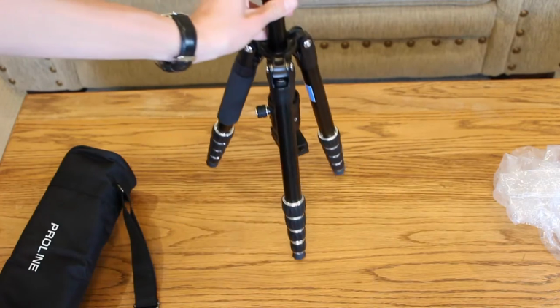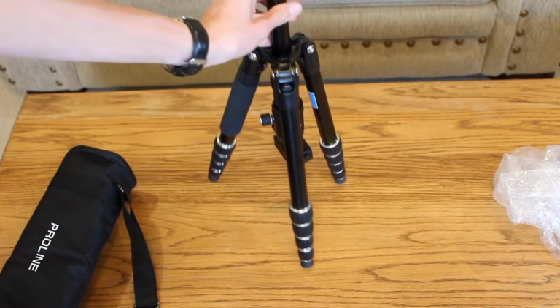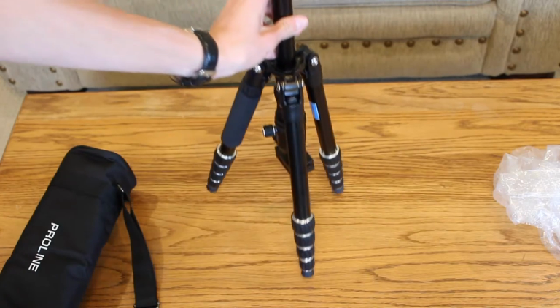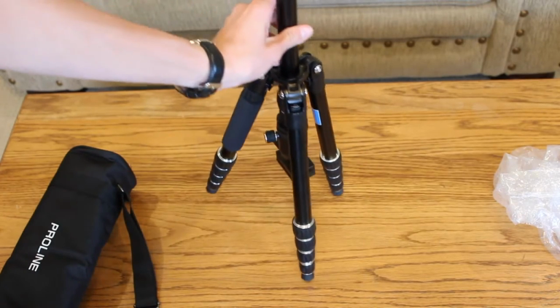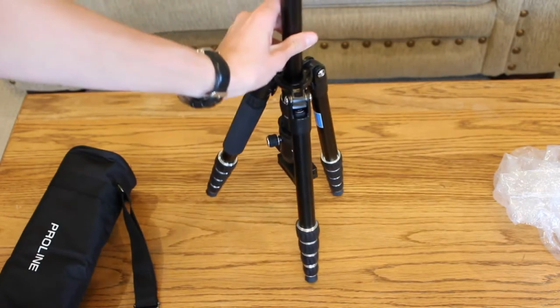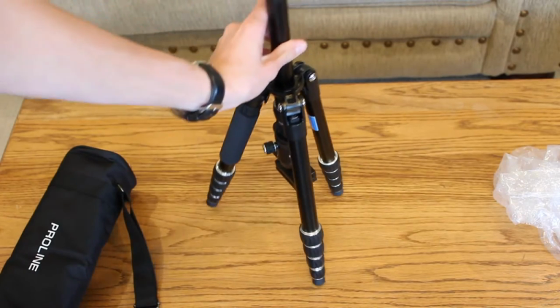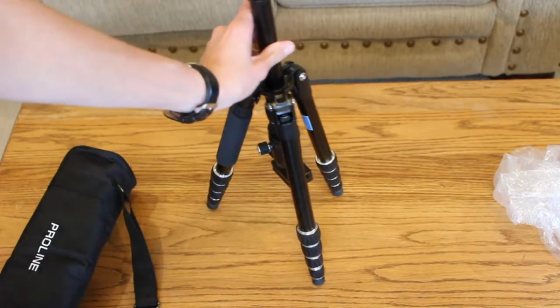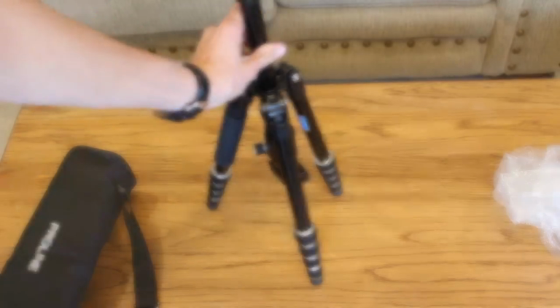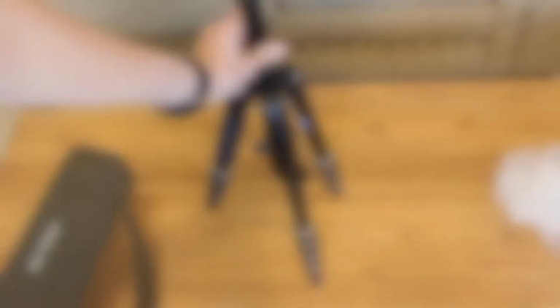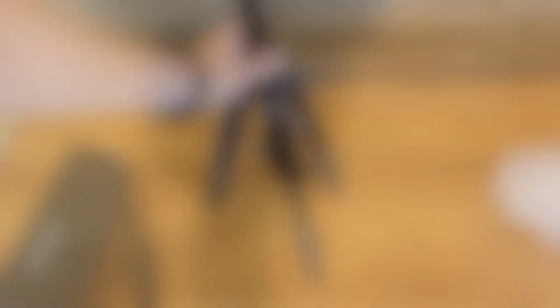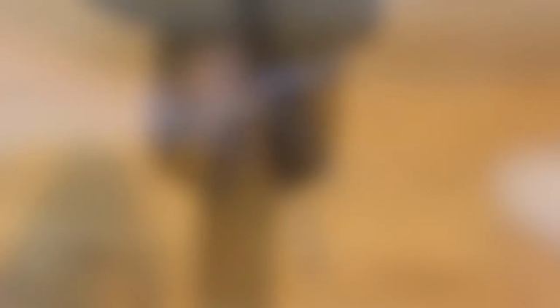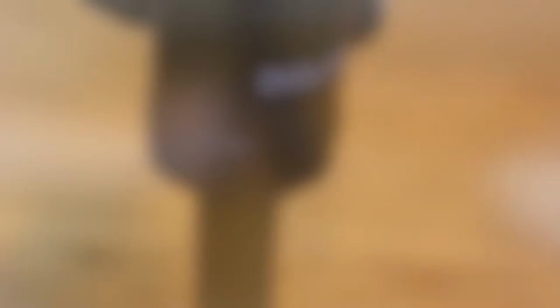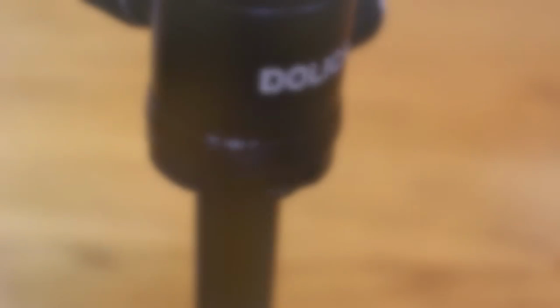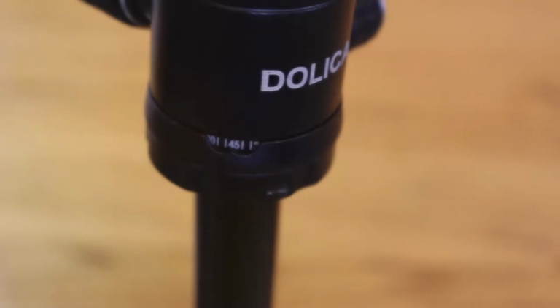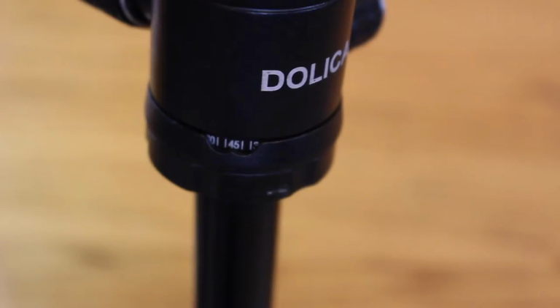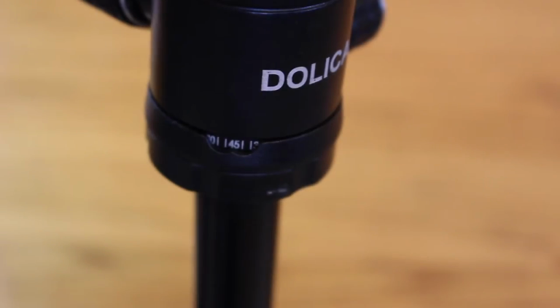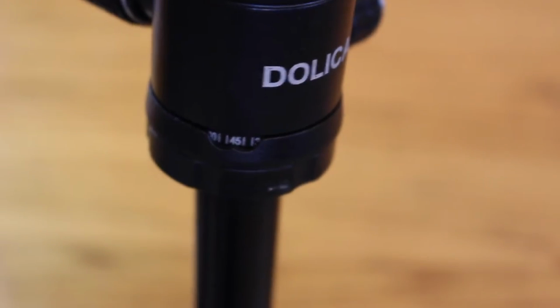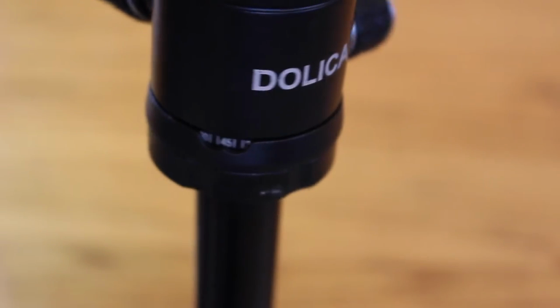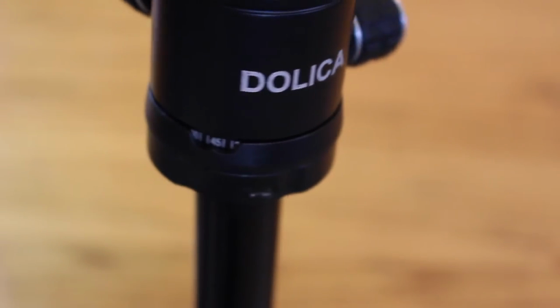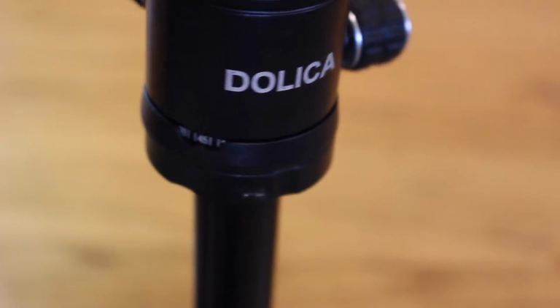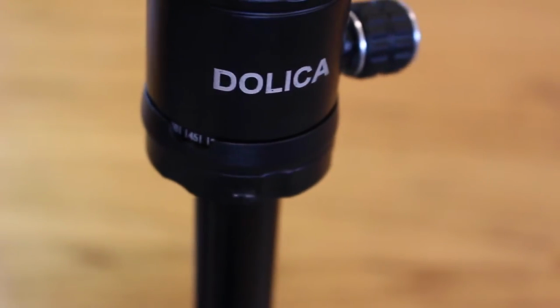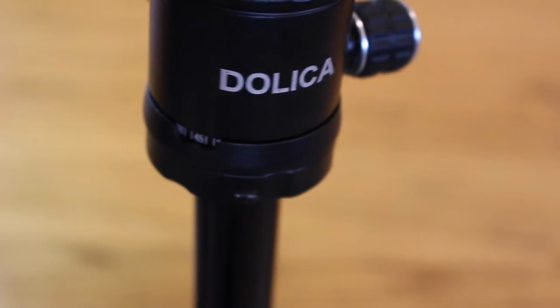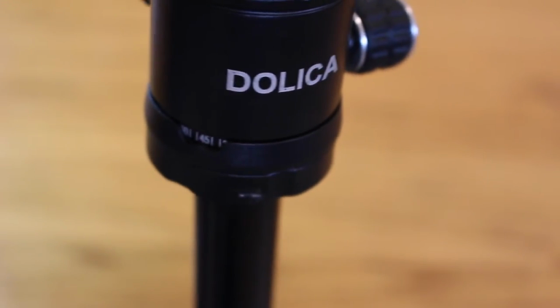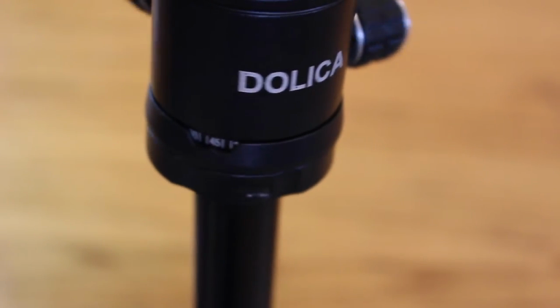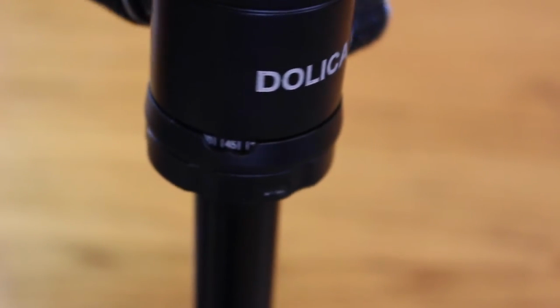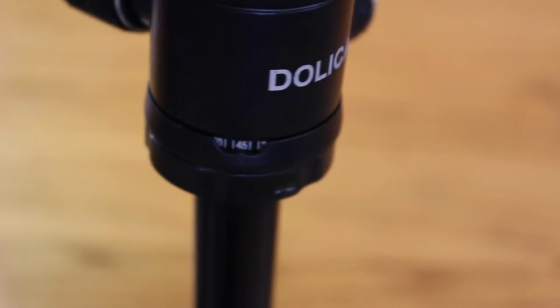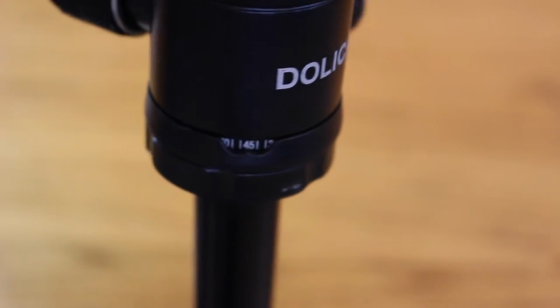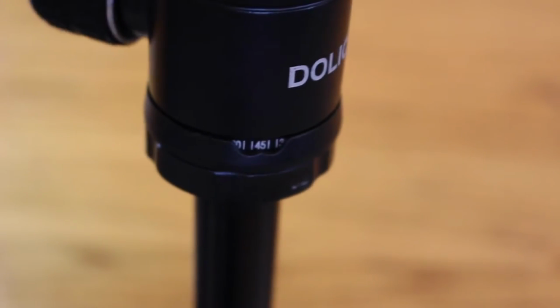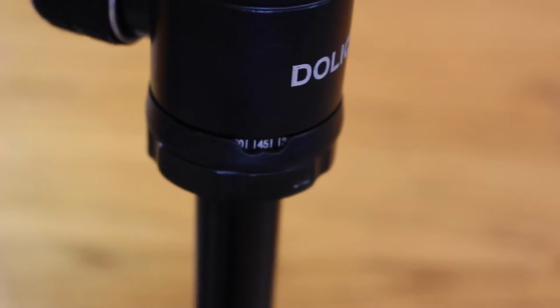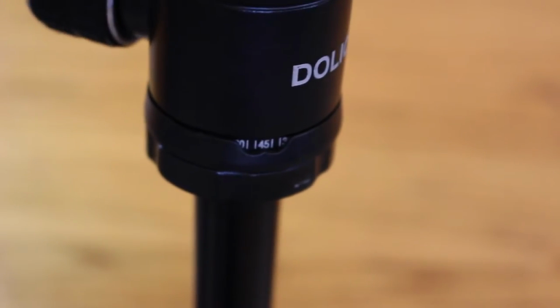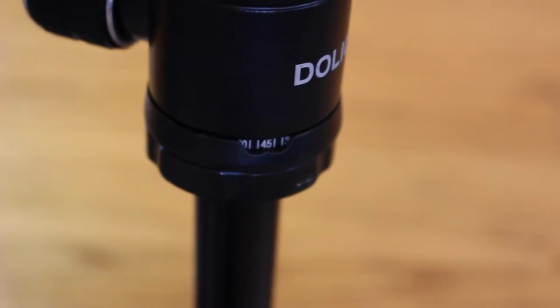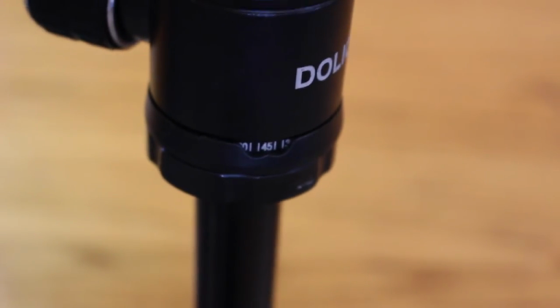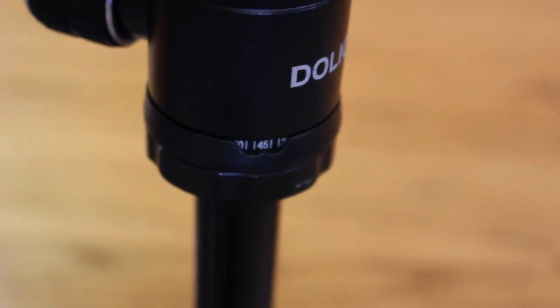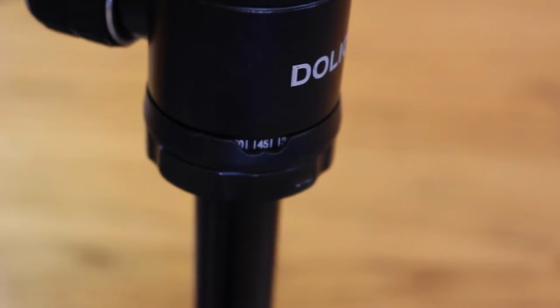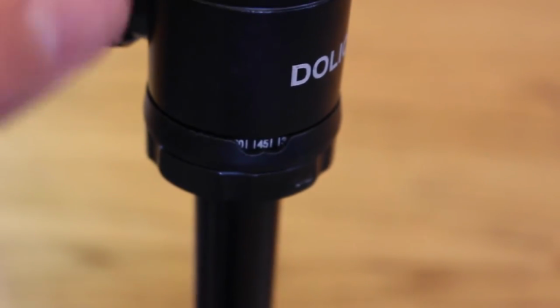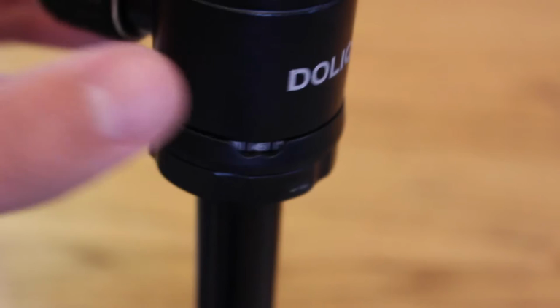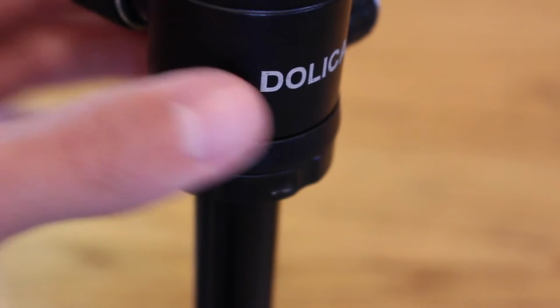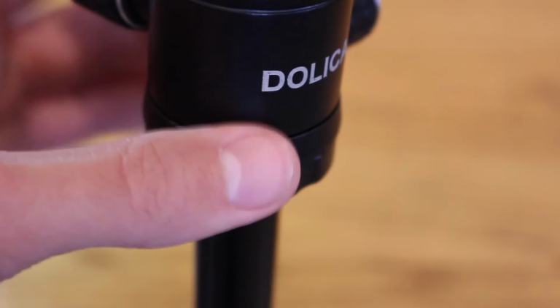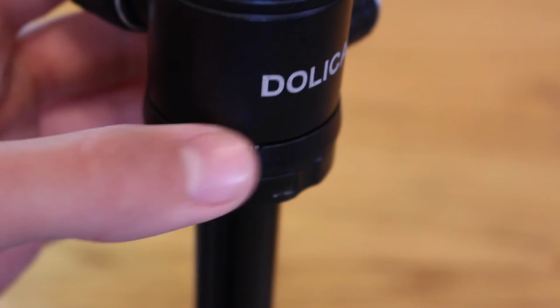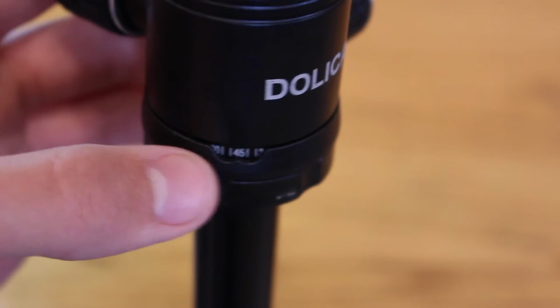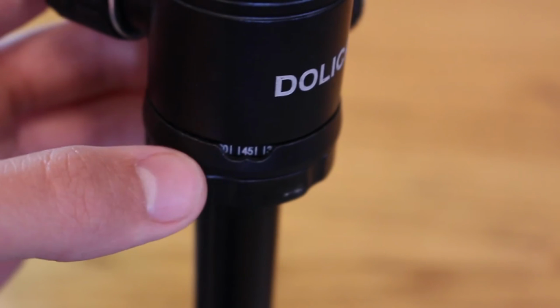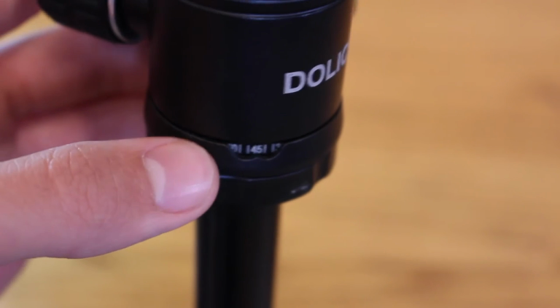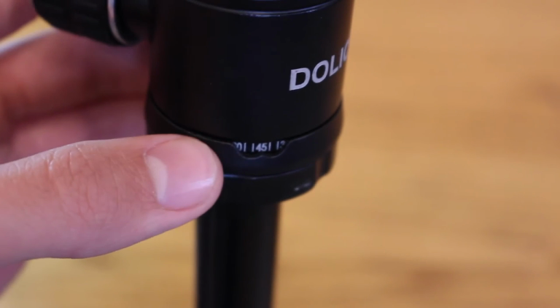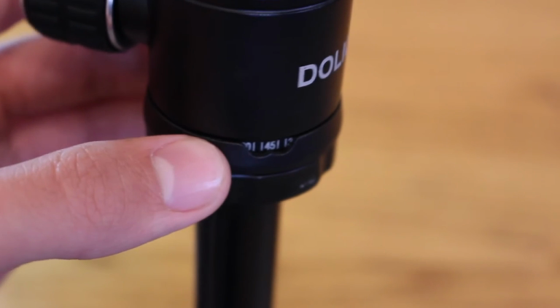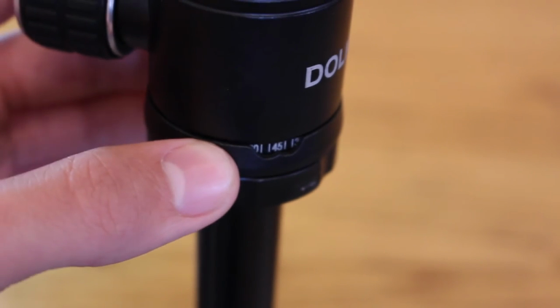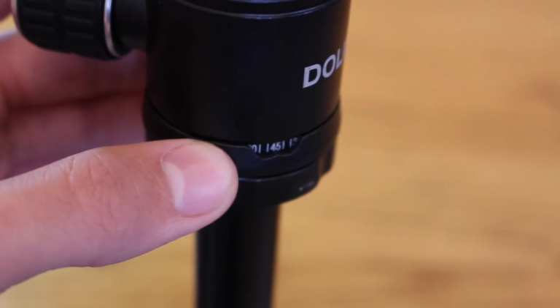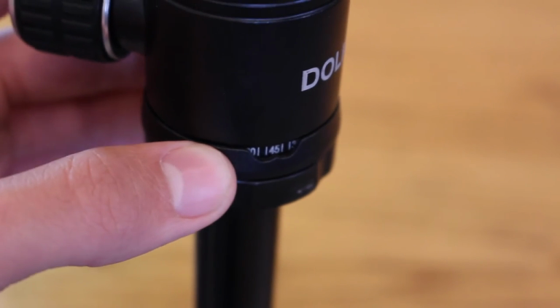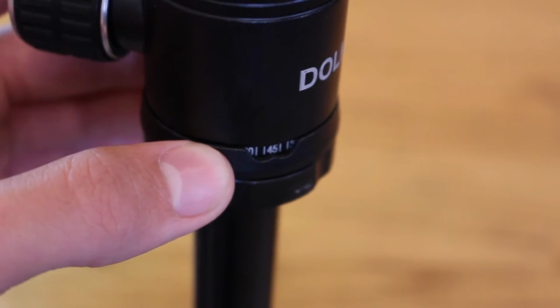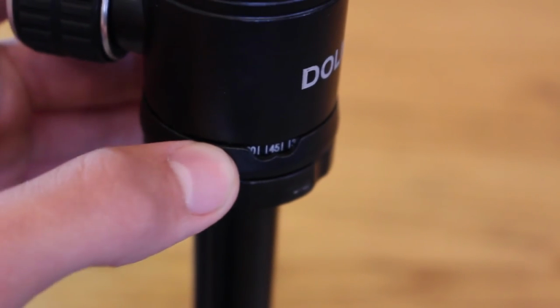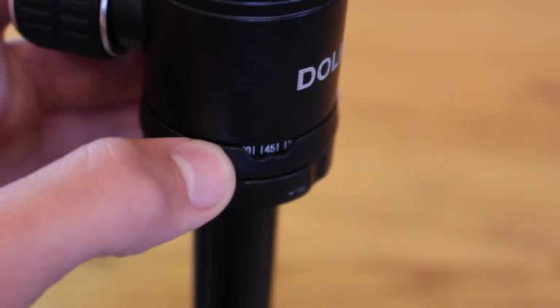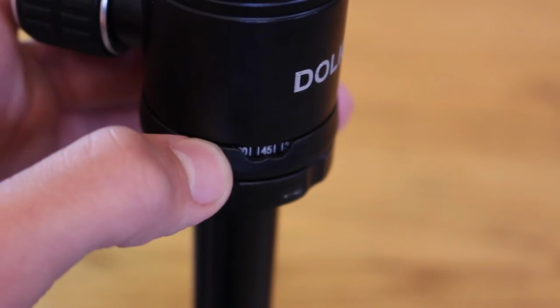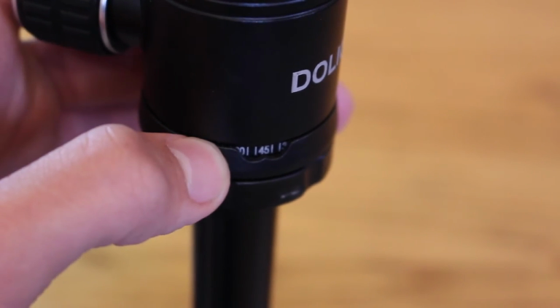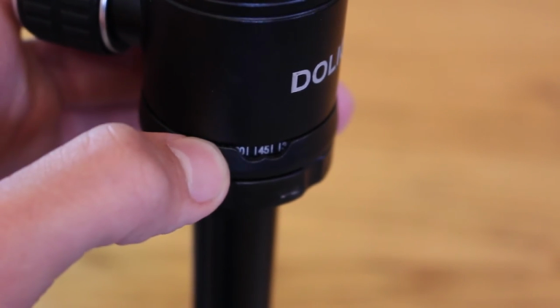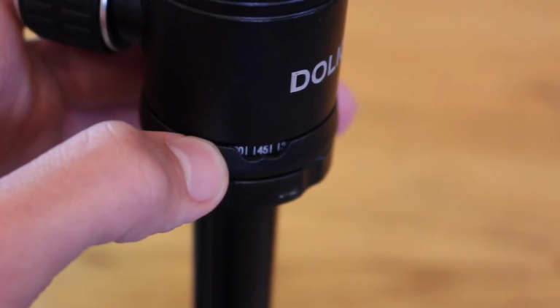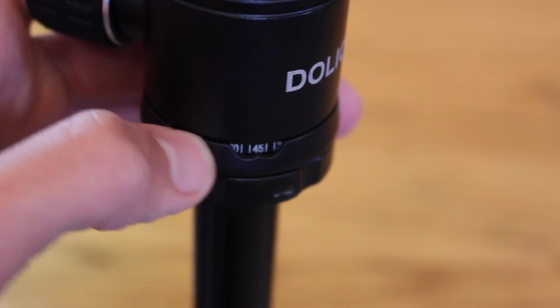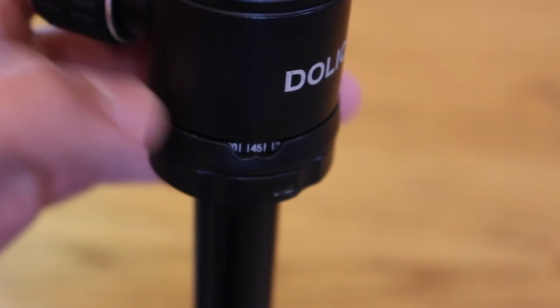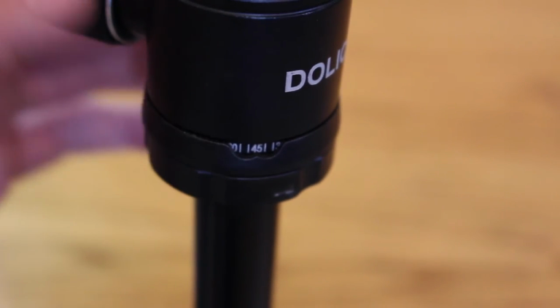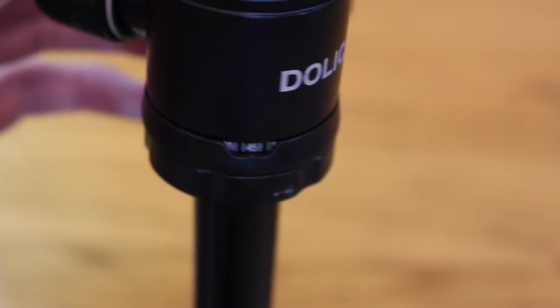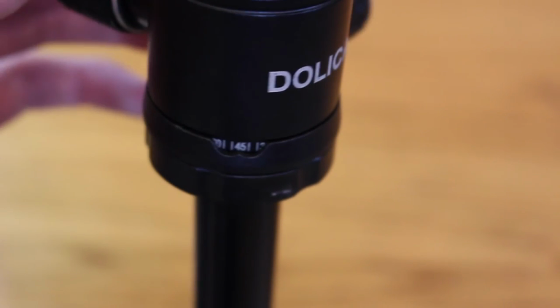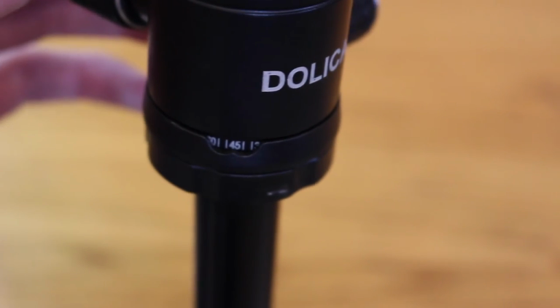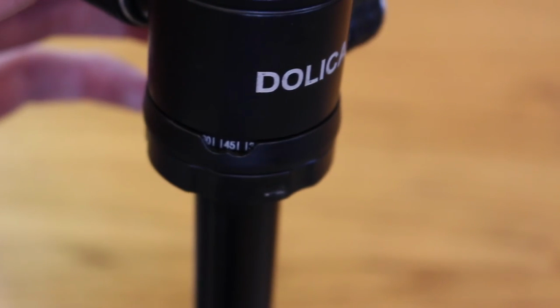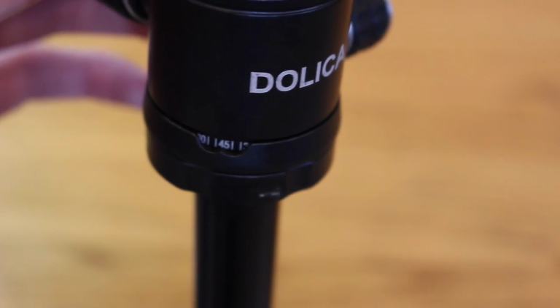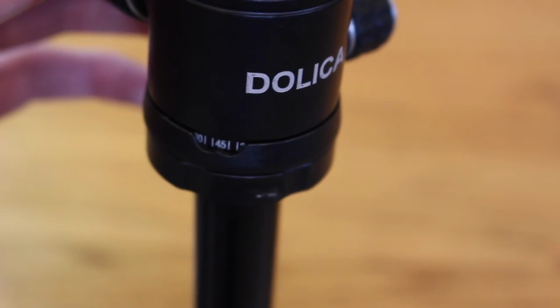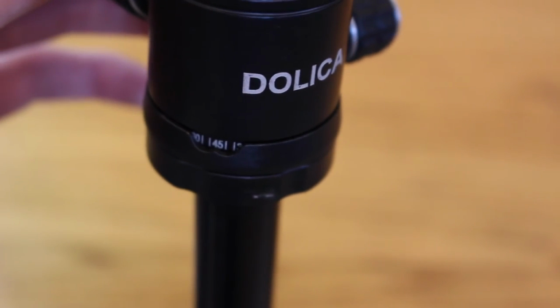So in conclusion, I think this tripod has a lot of nice features for the $65 price point. Please subscribe for more content like this.